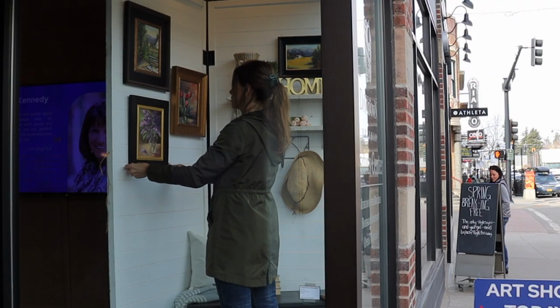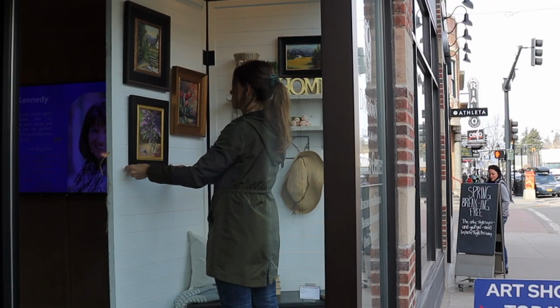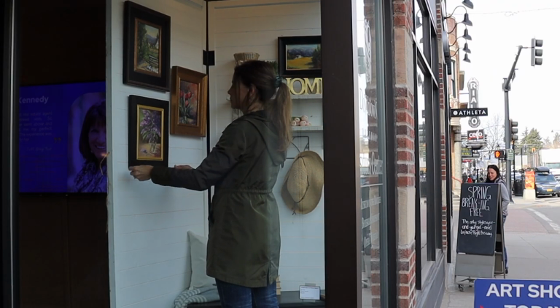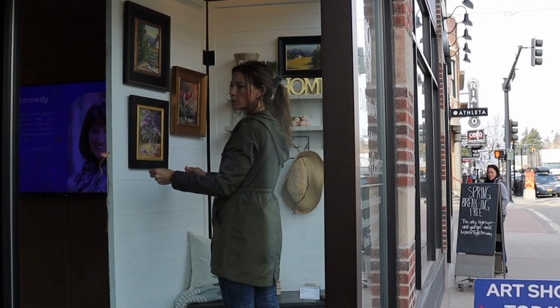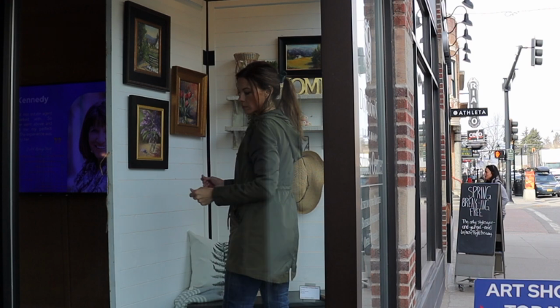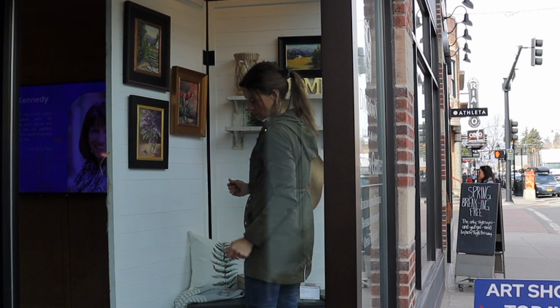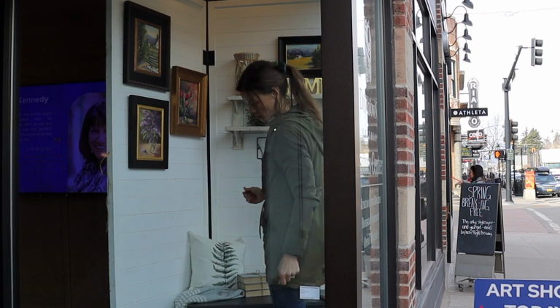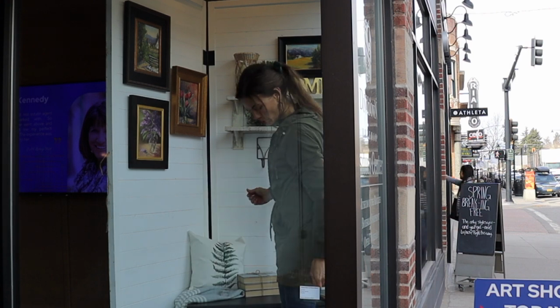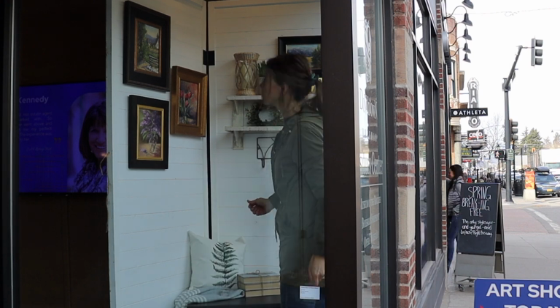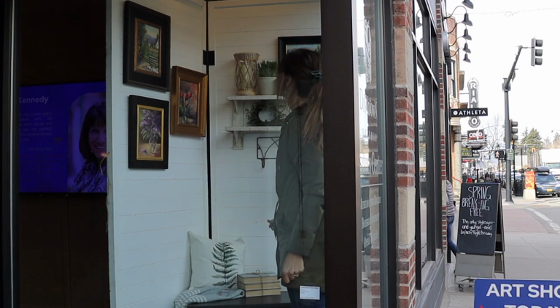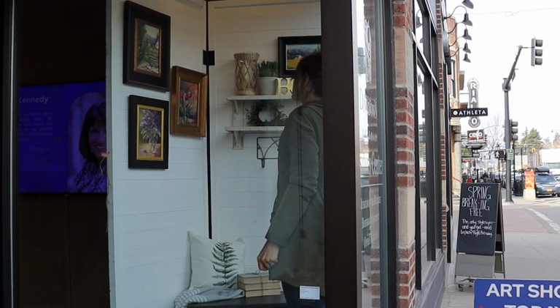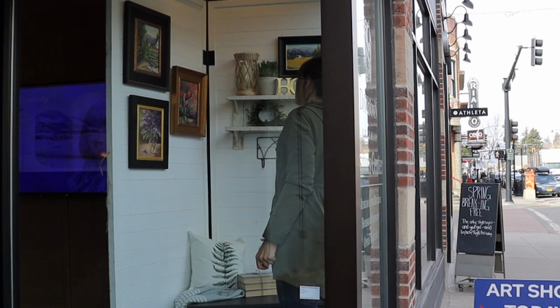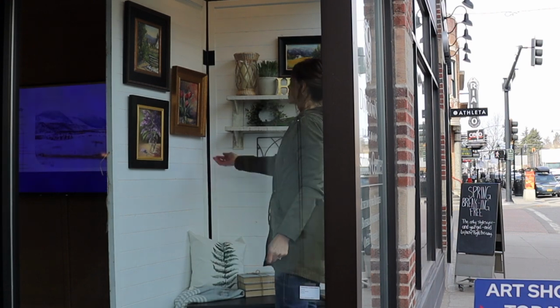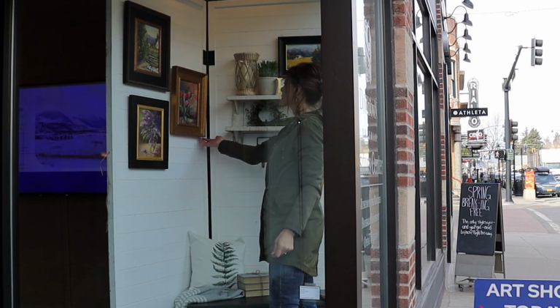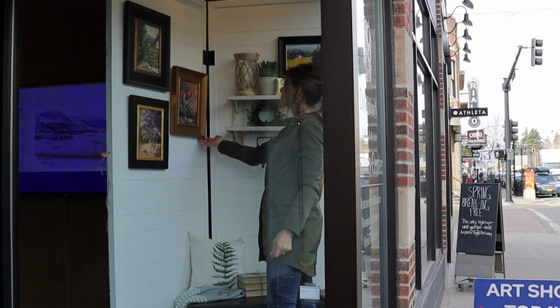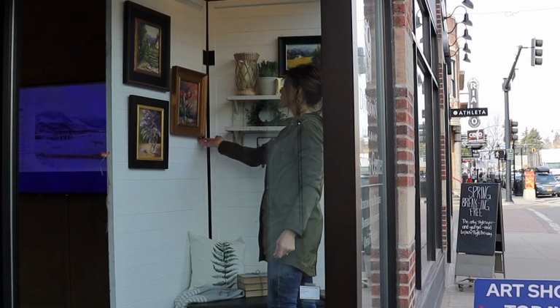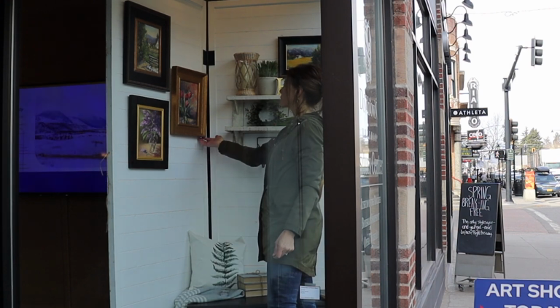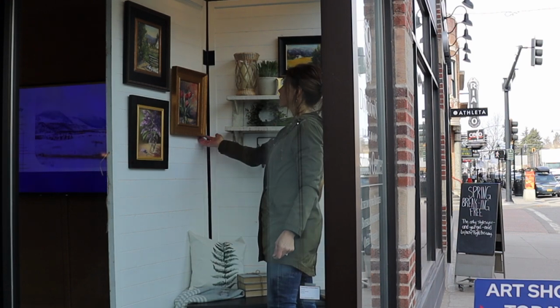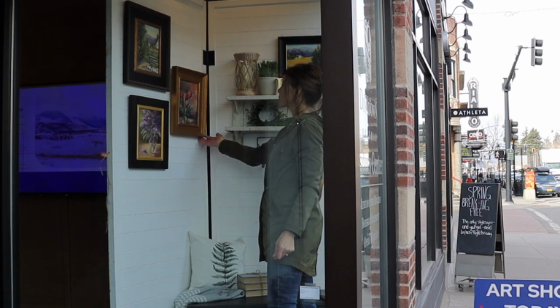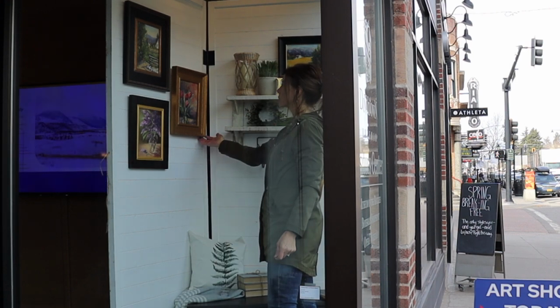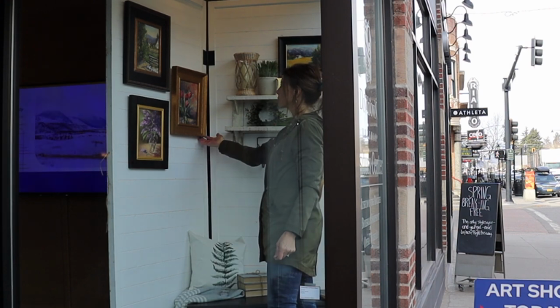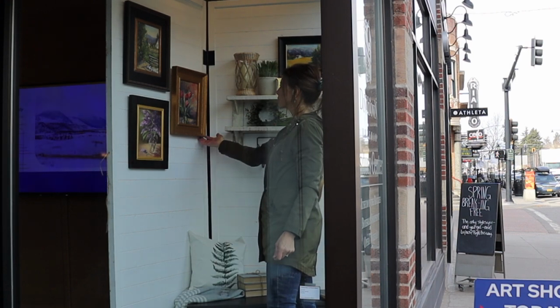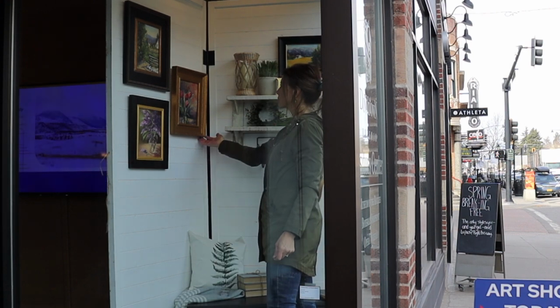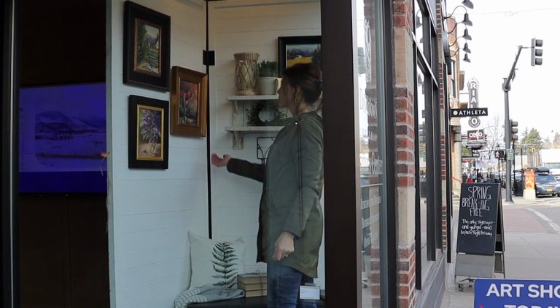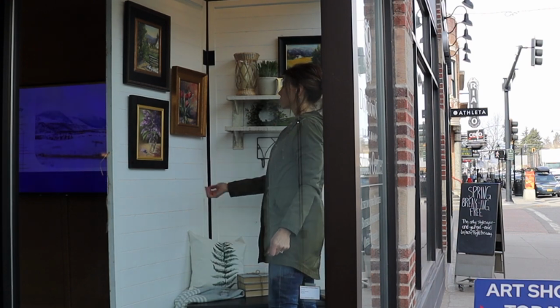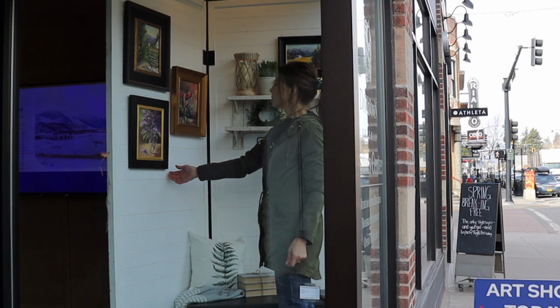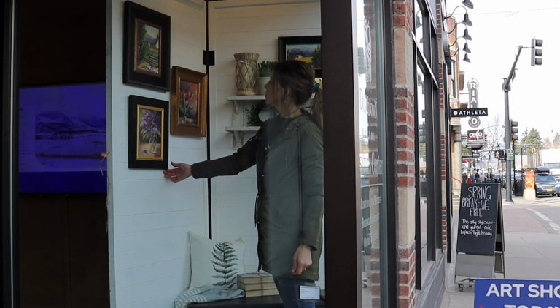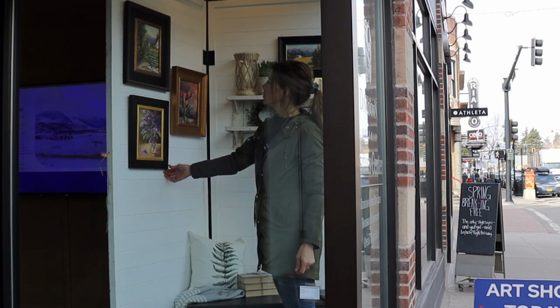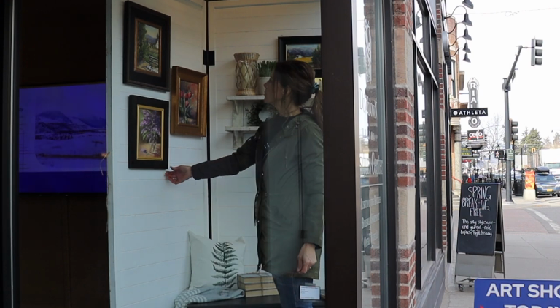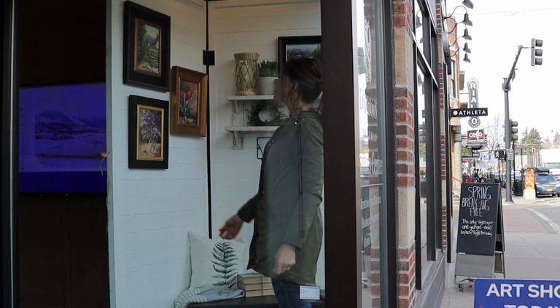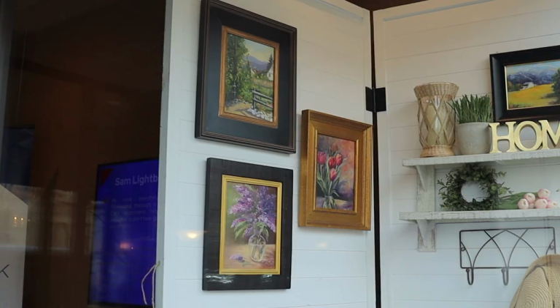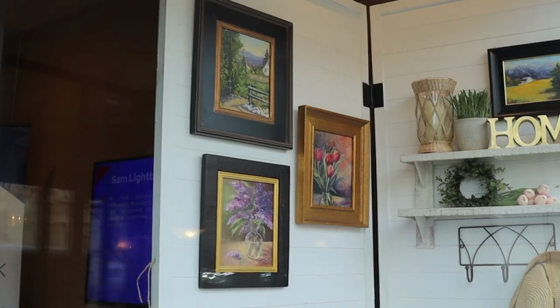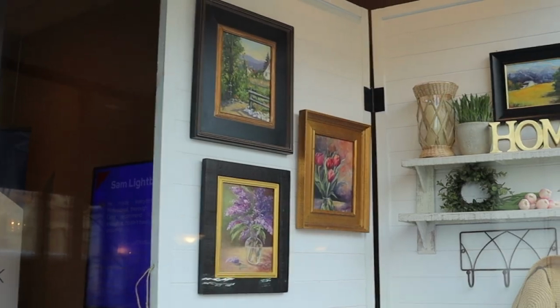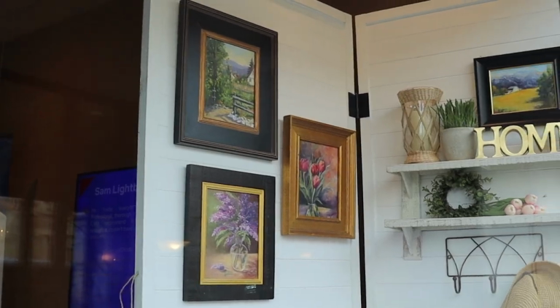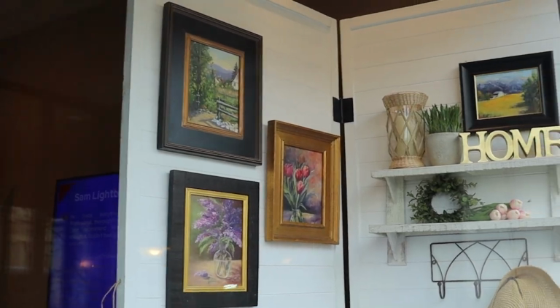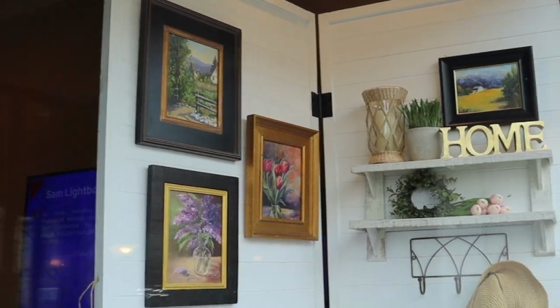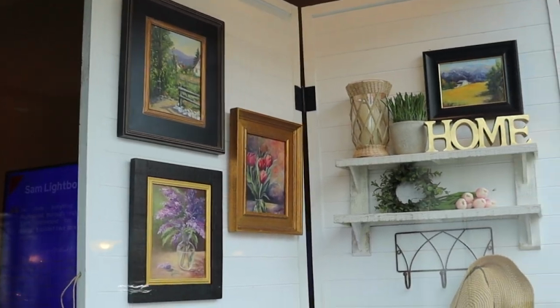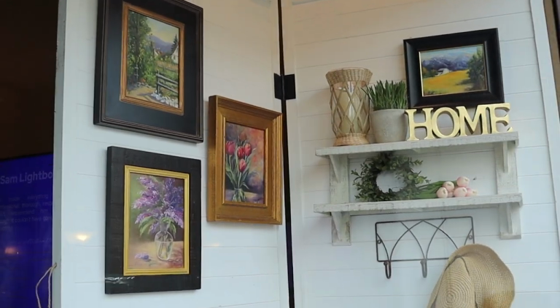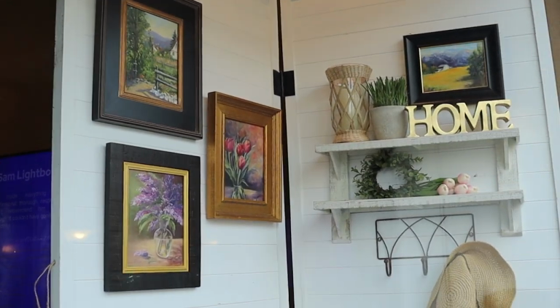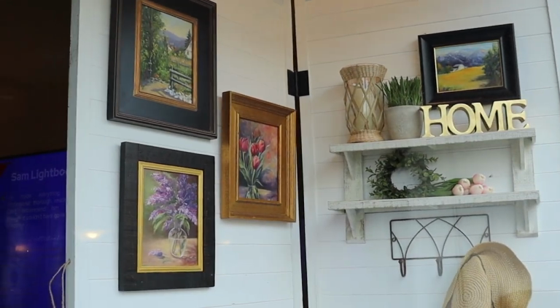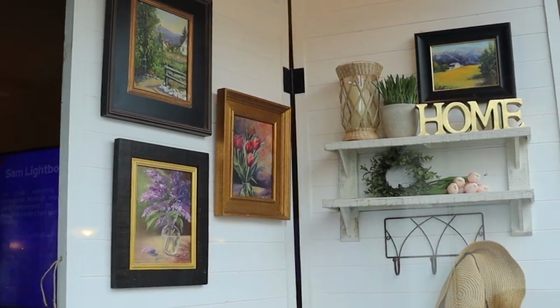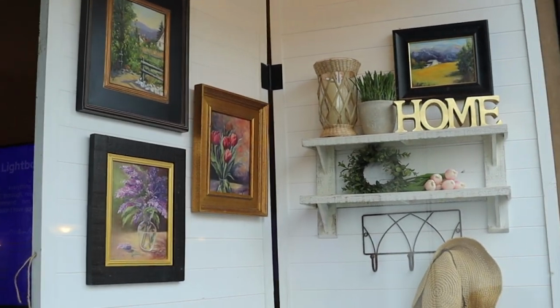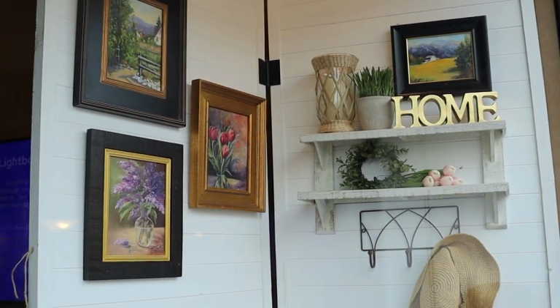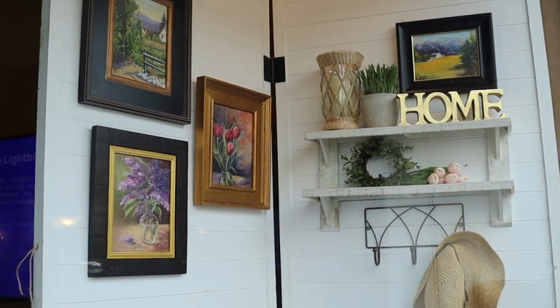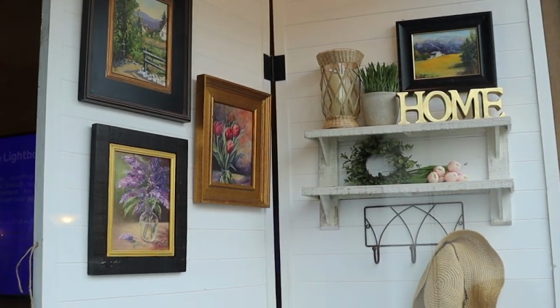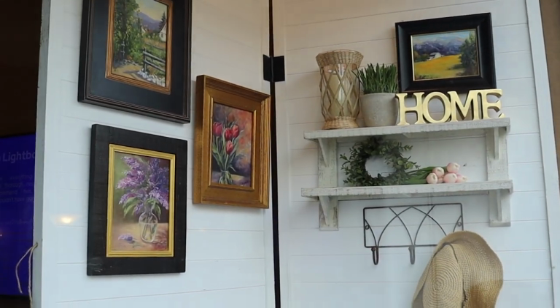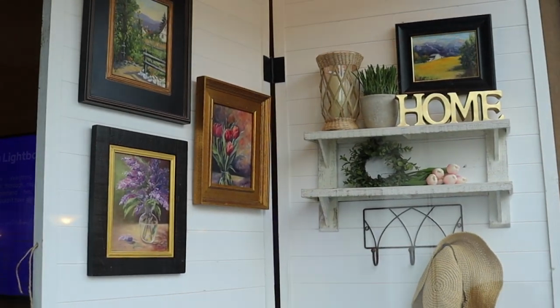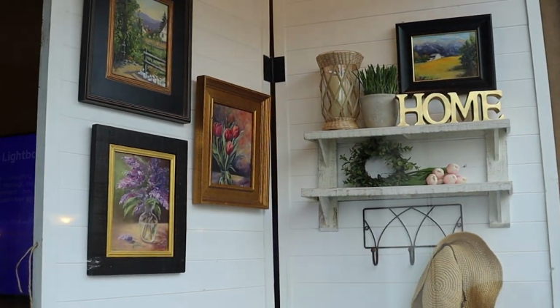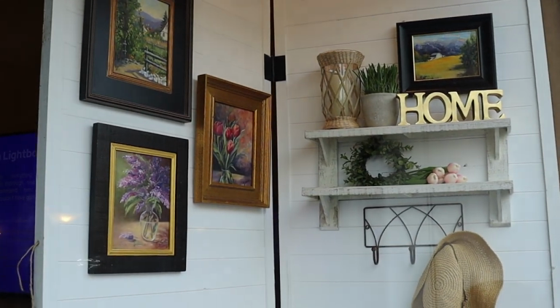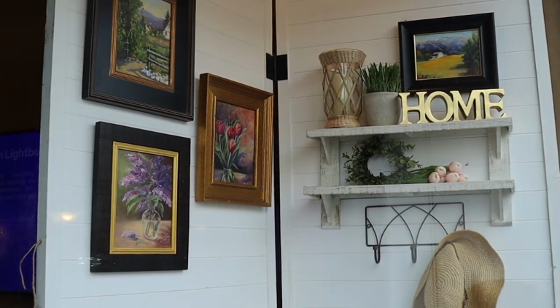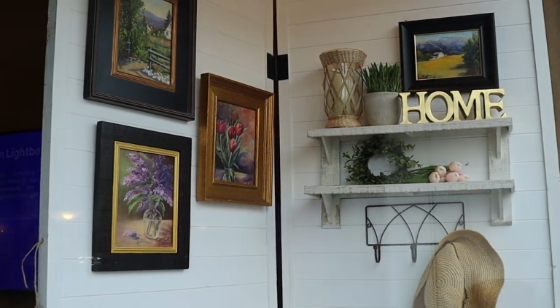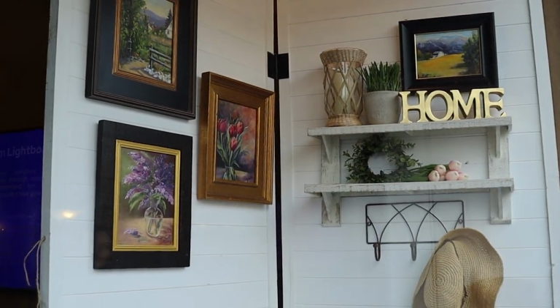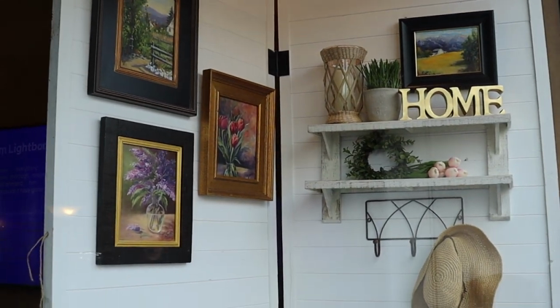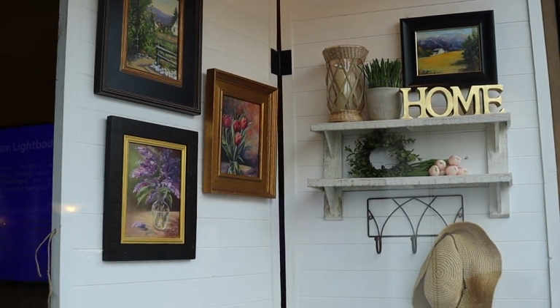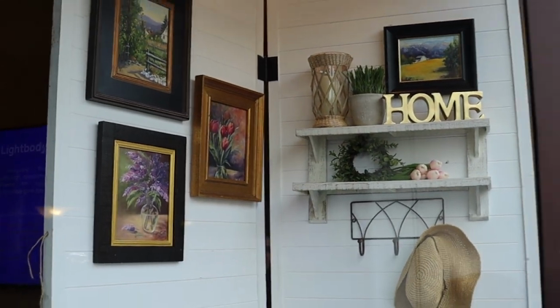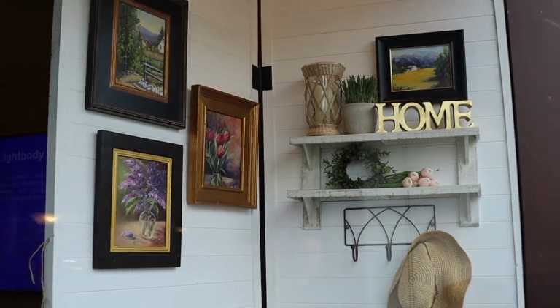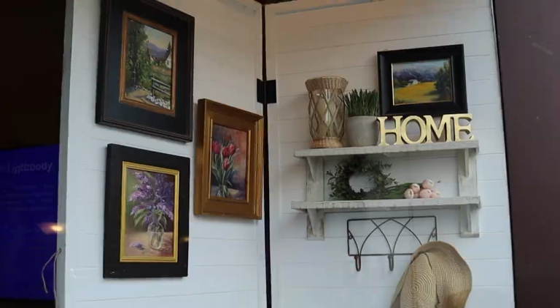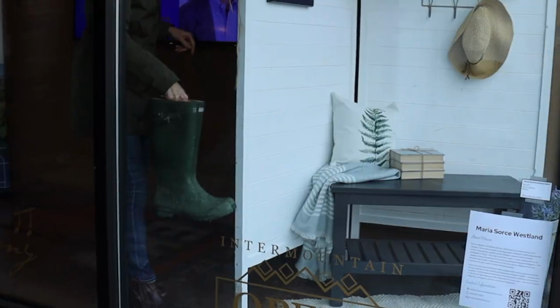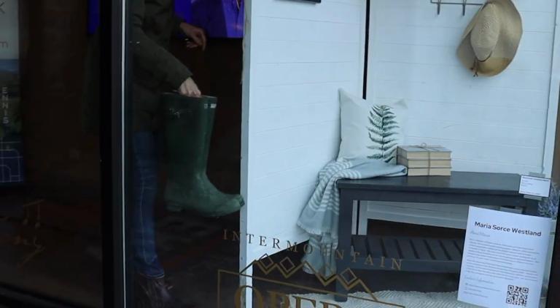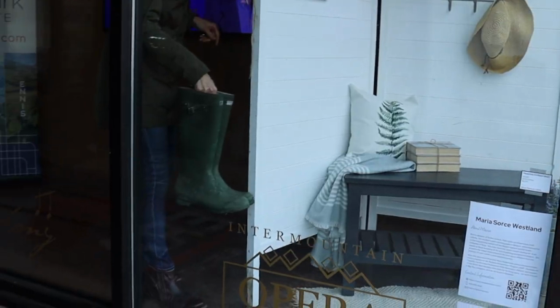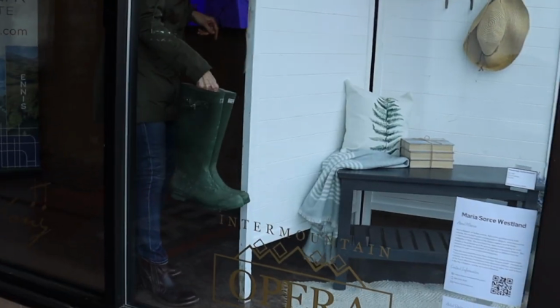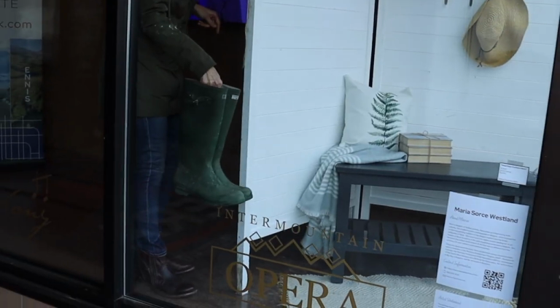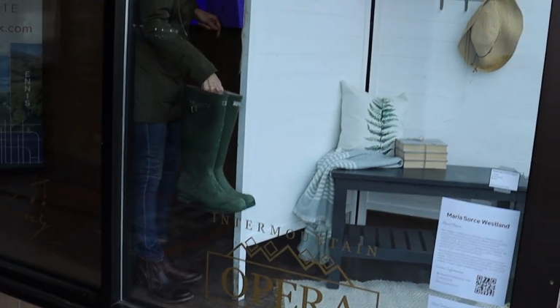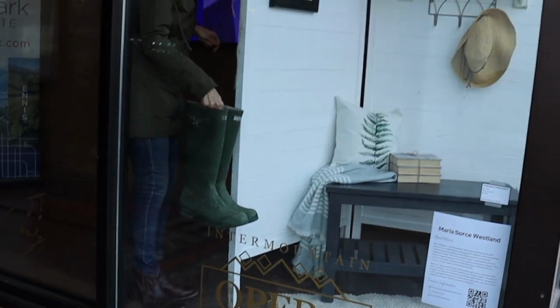I was happy to hear that after I had styled the windows, one of her pieces that was hung here had sold.